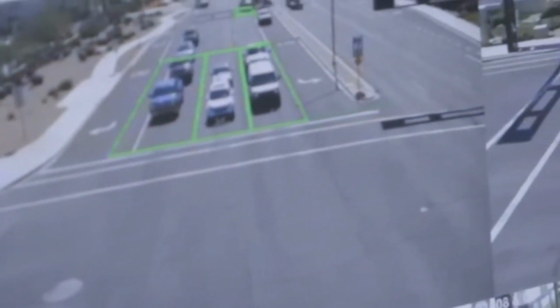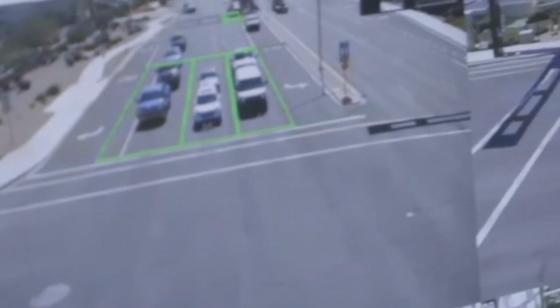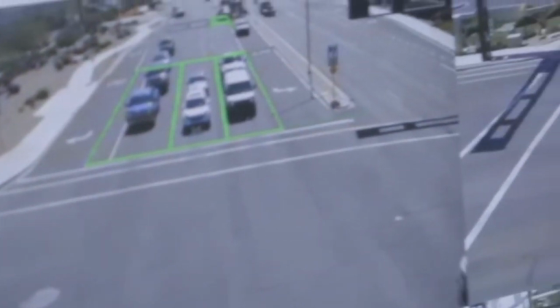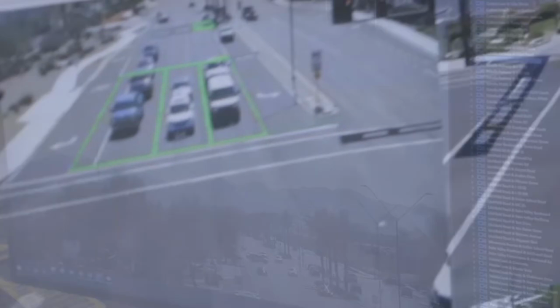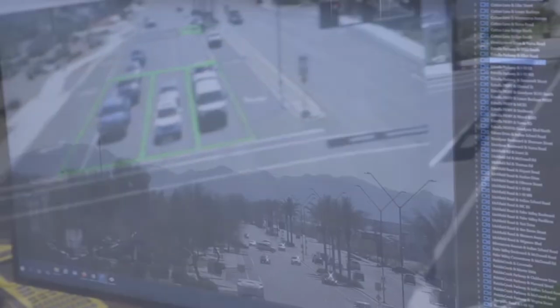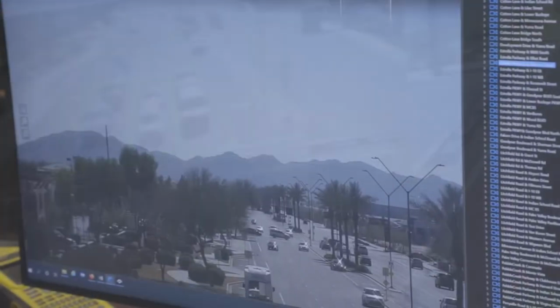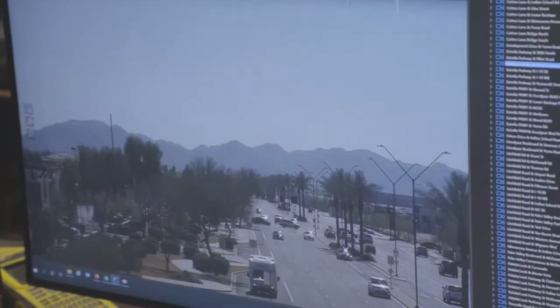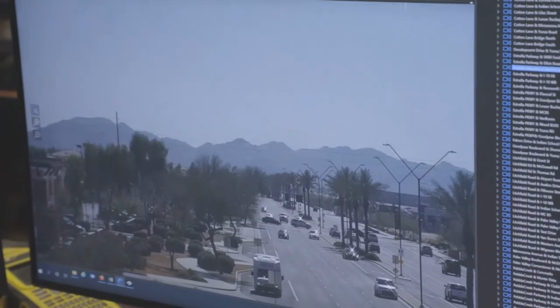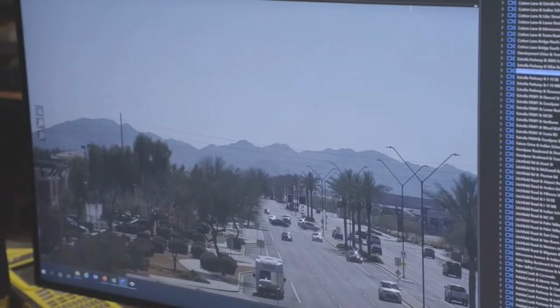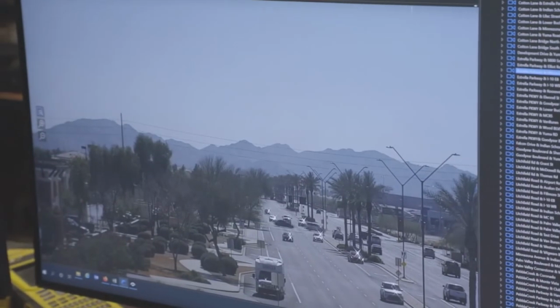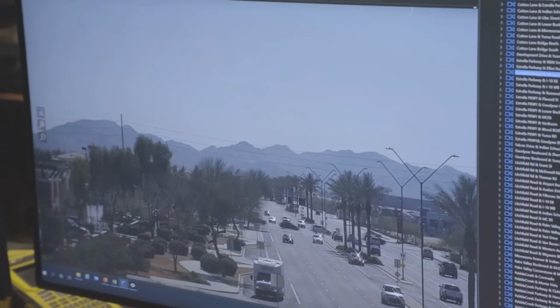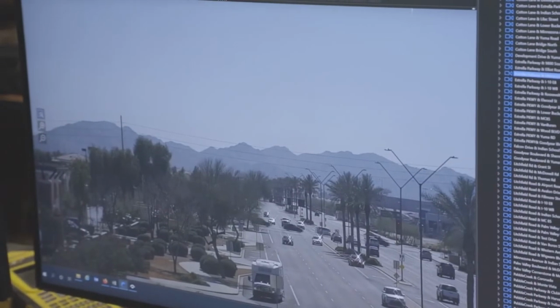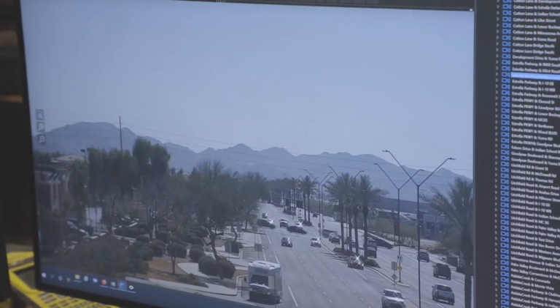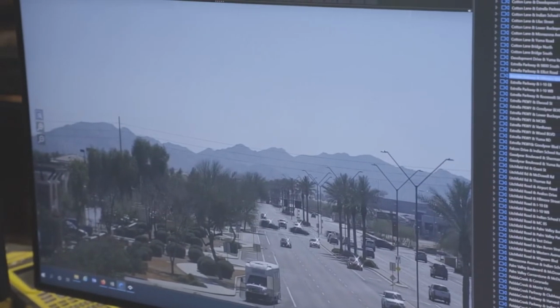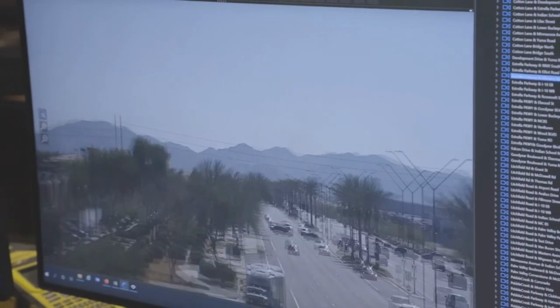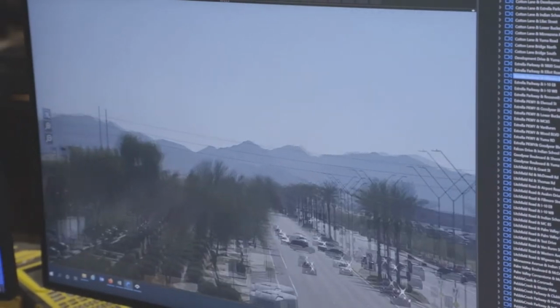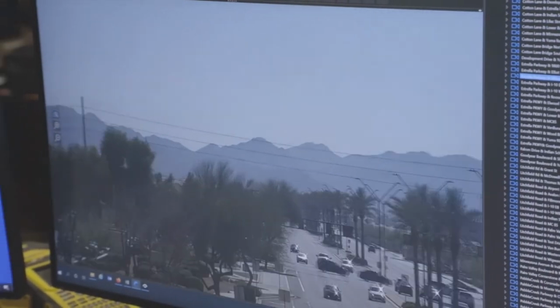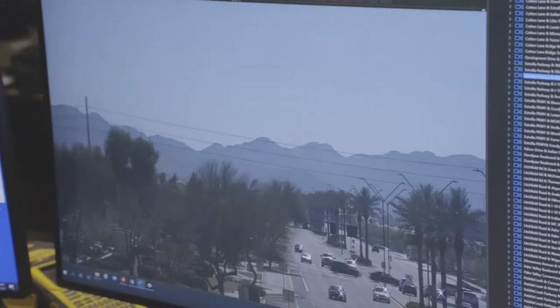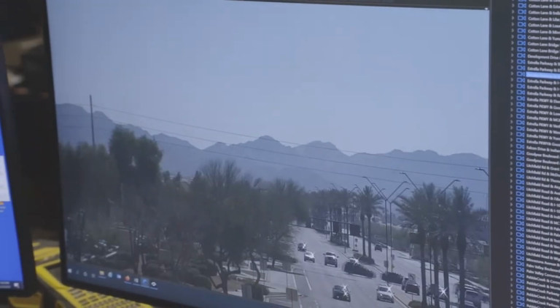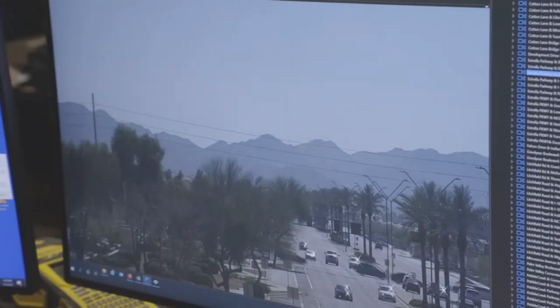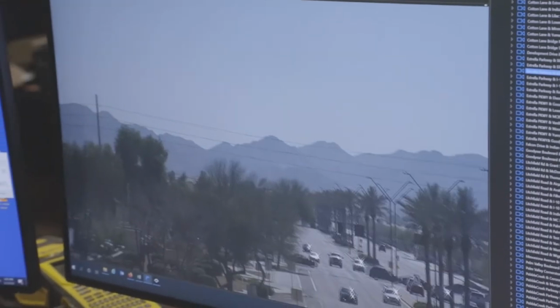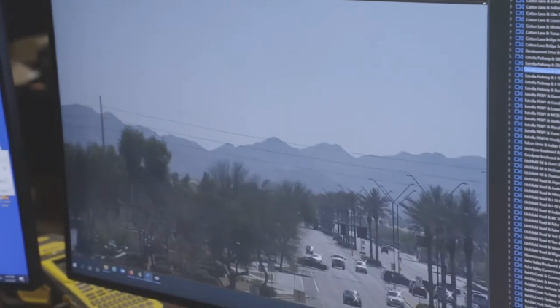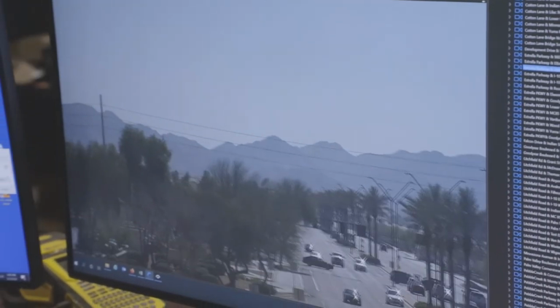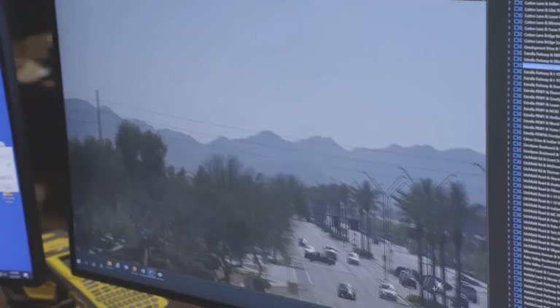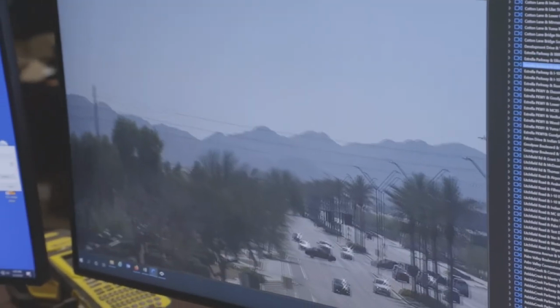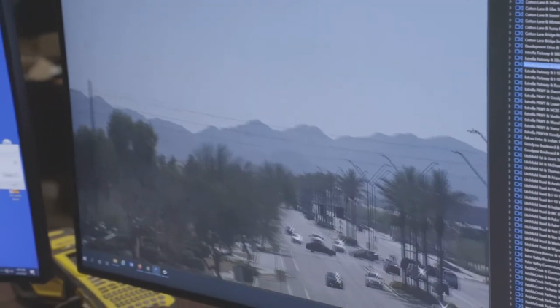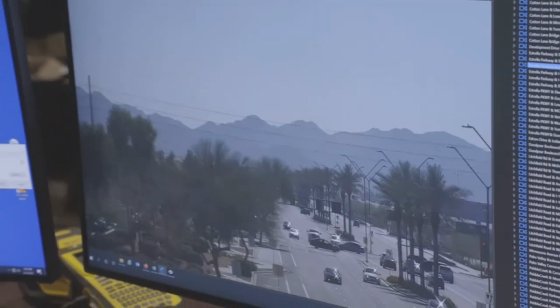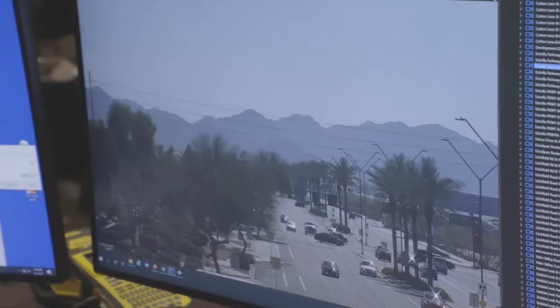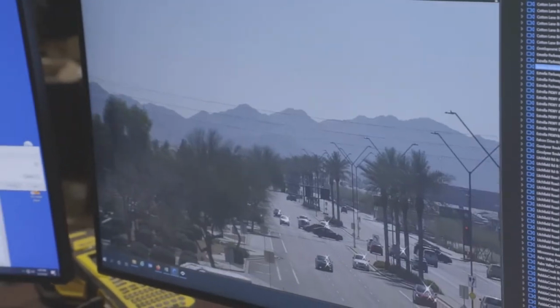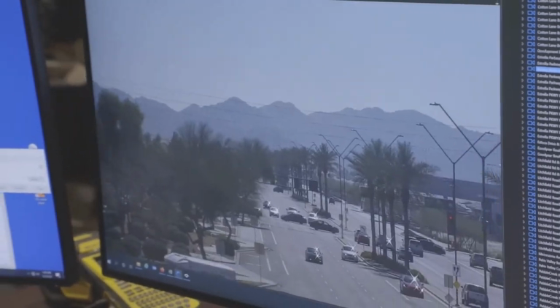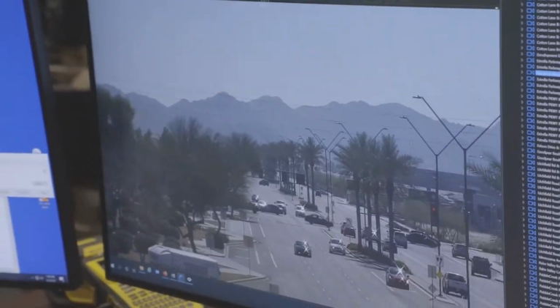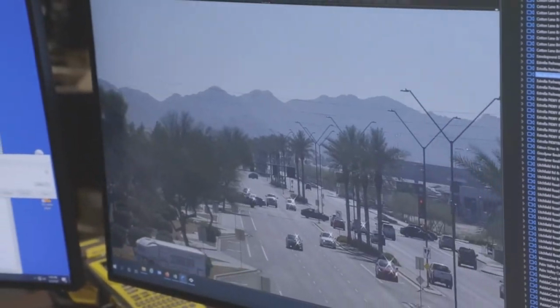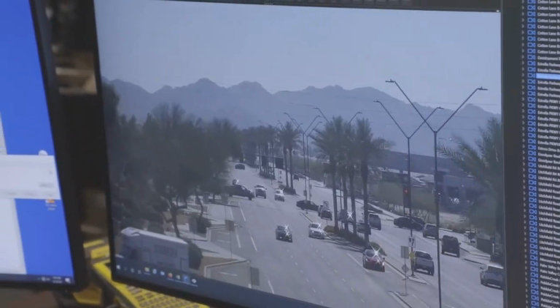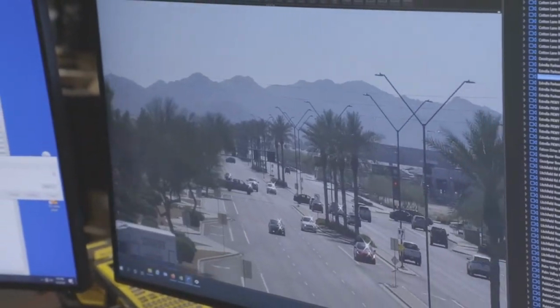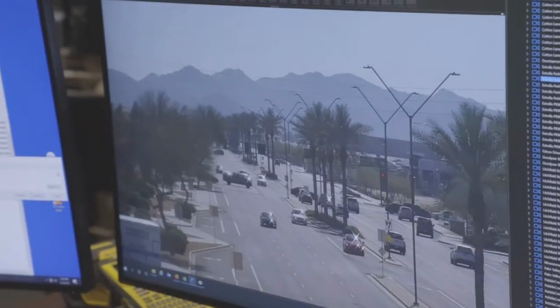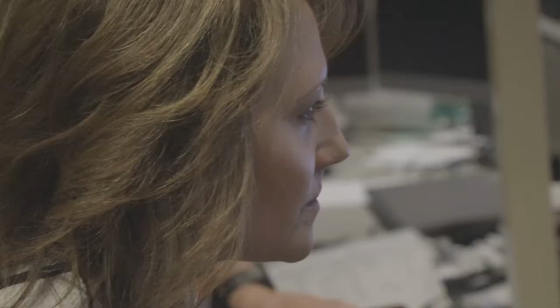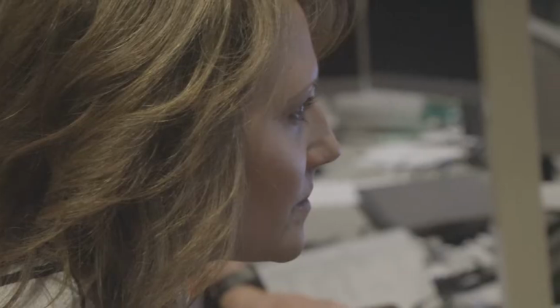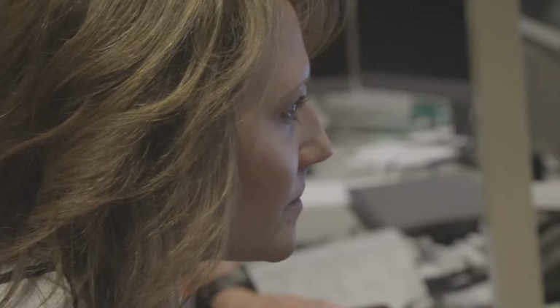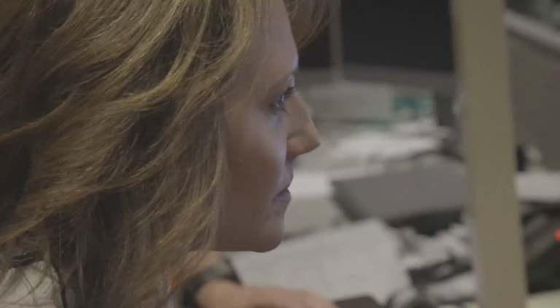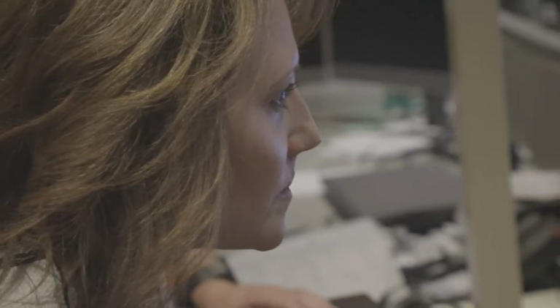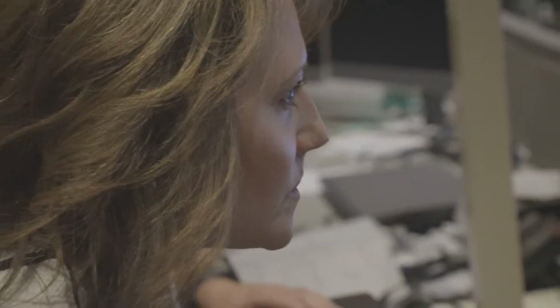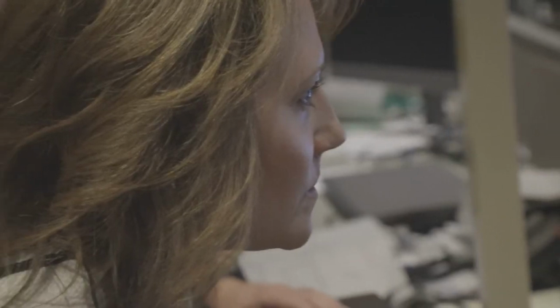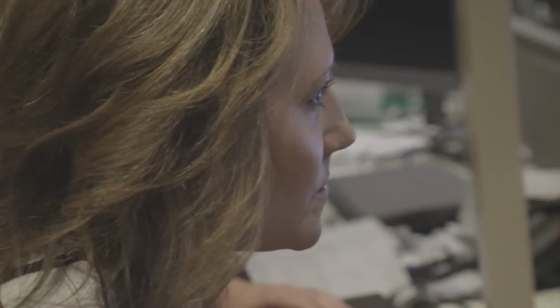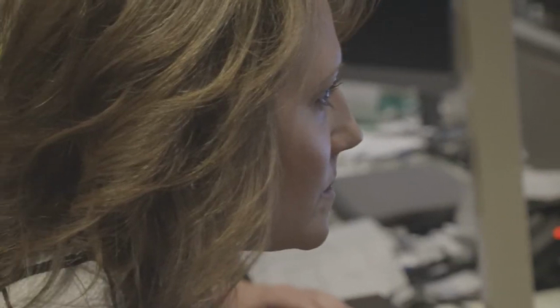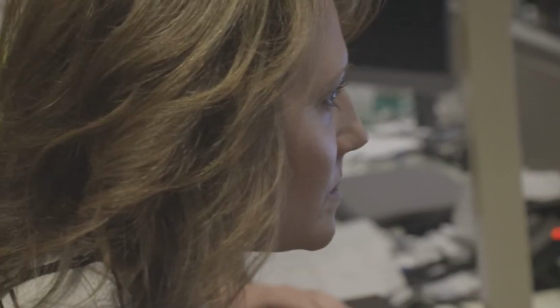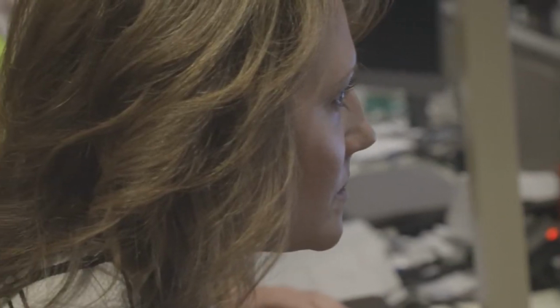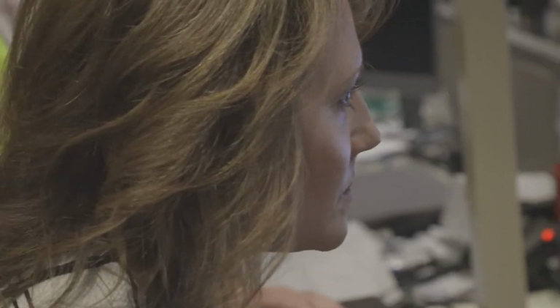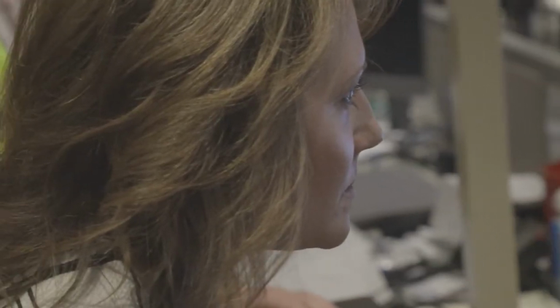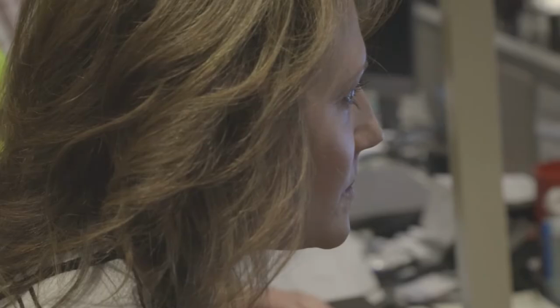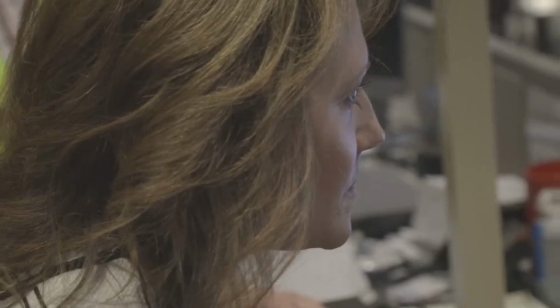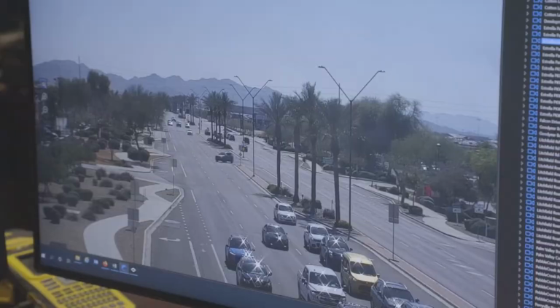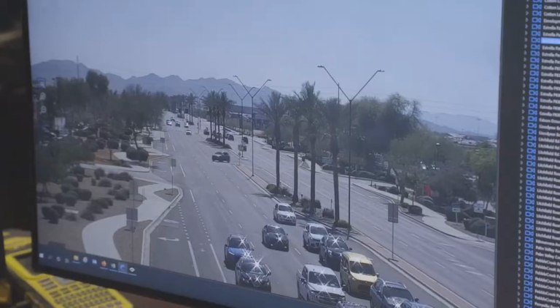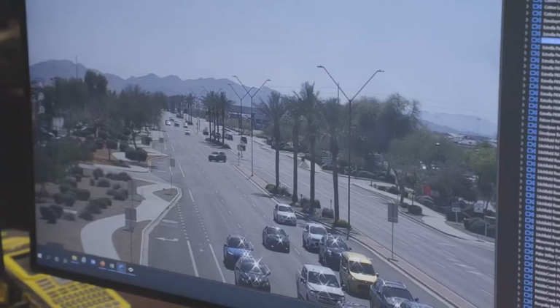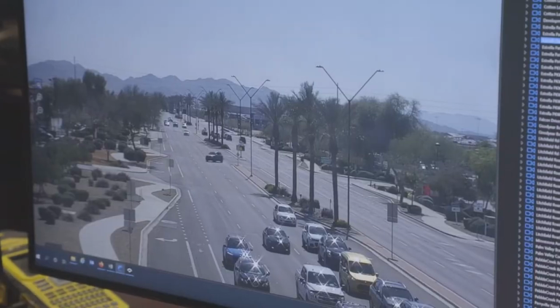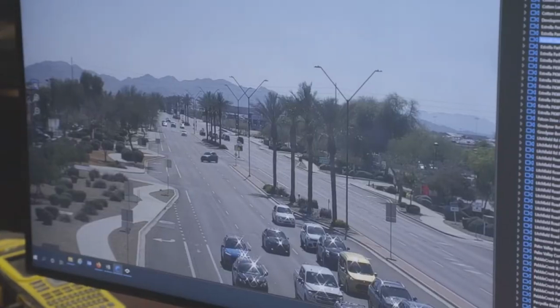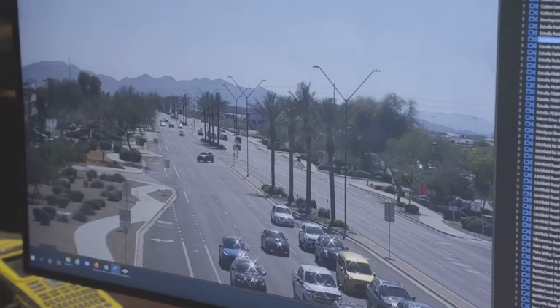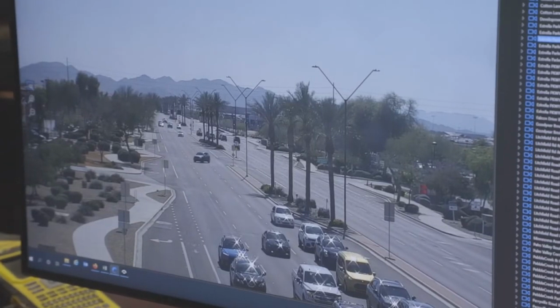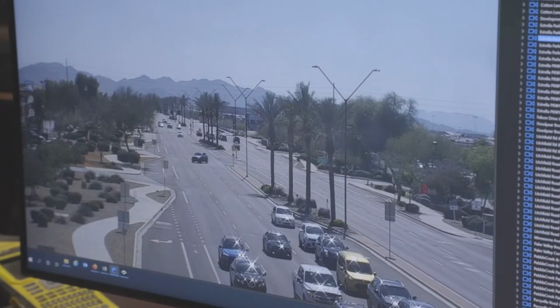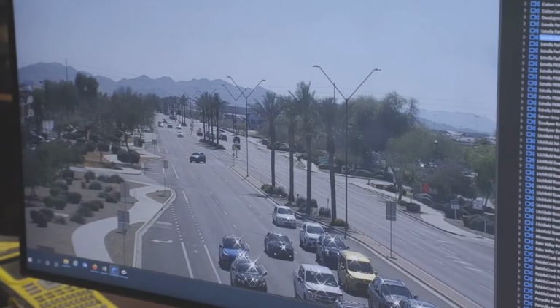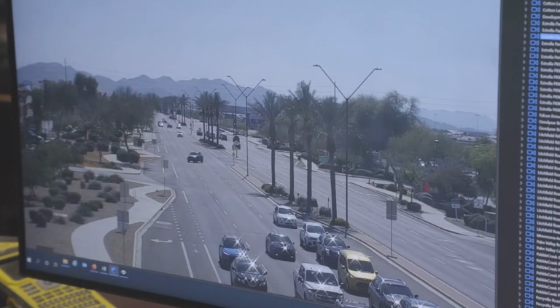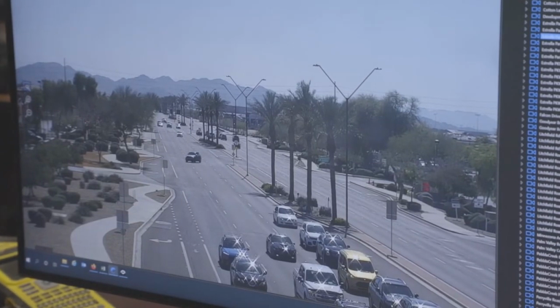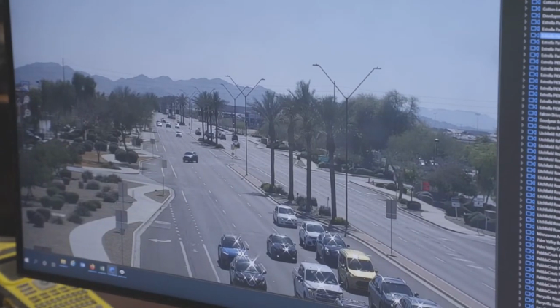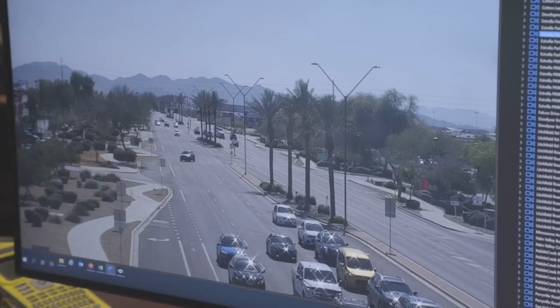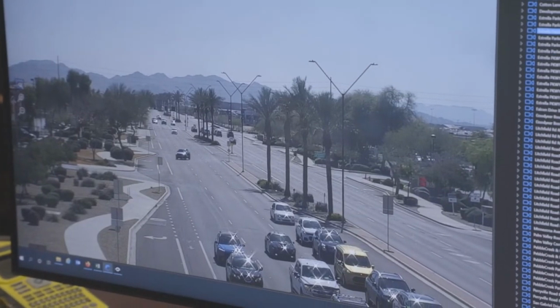This is what we call PTZ — we're able to pan, tilt, and zoom the camera. And again, we're interested in how that corridor performs, because that helps us identify and recommend enhancements to our road systems.